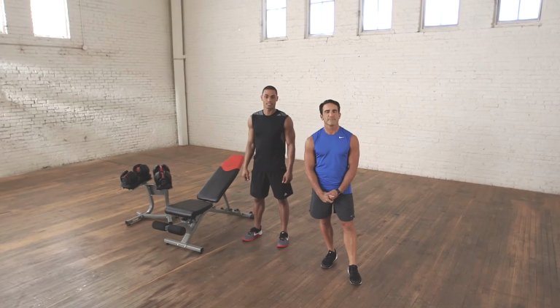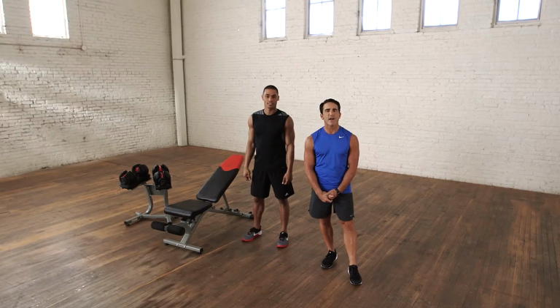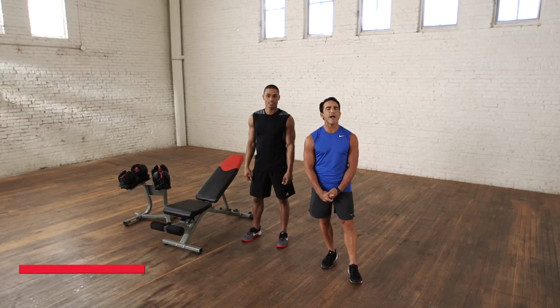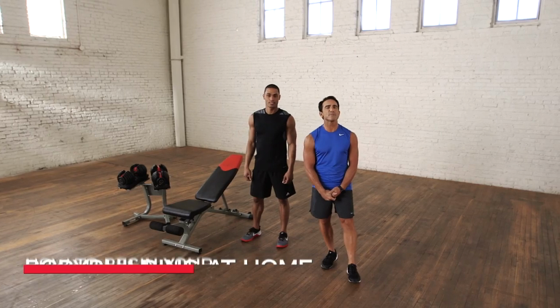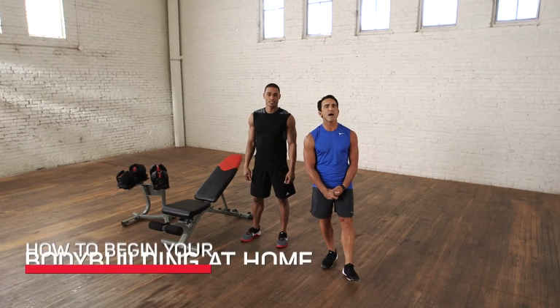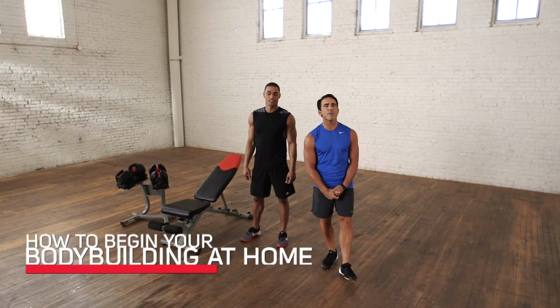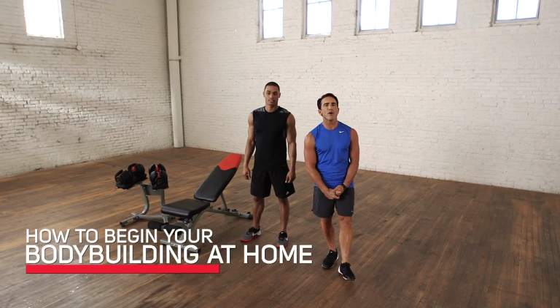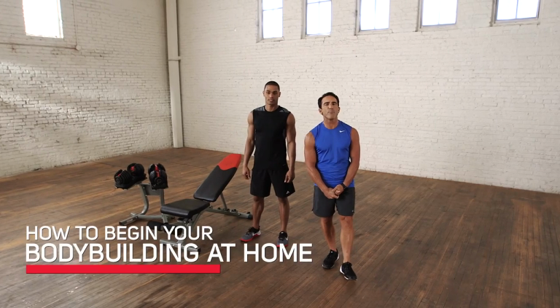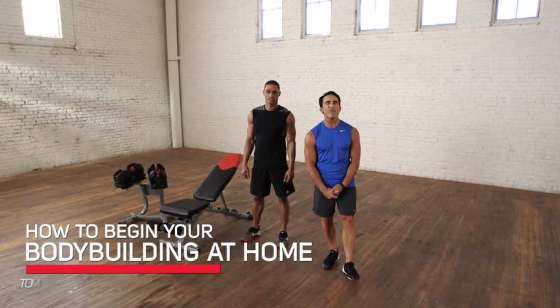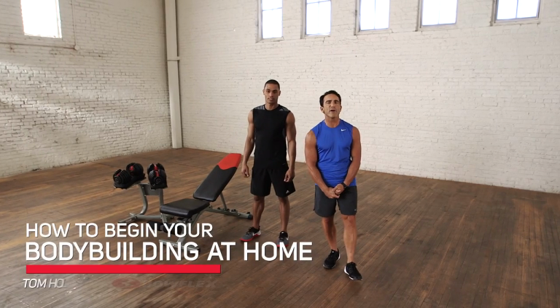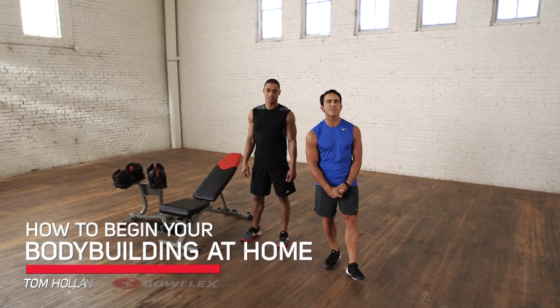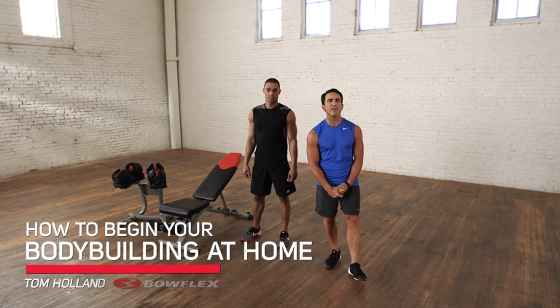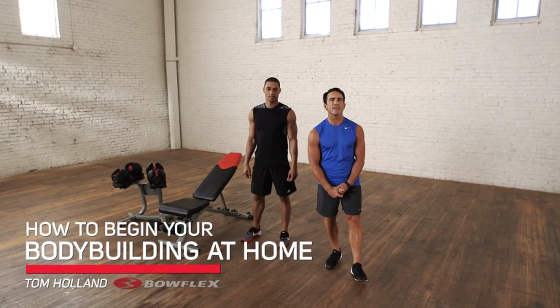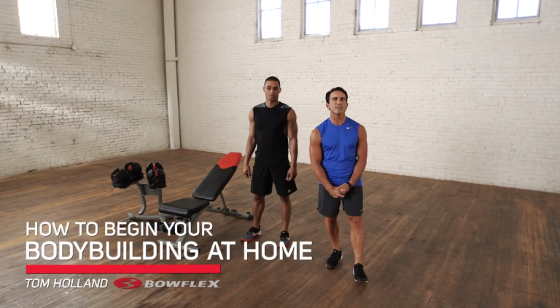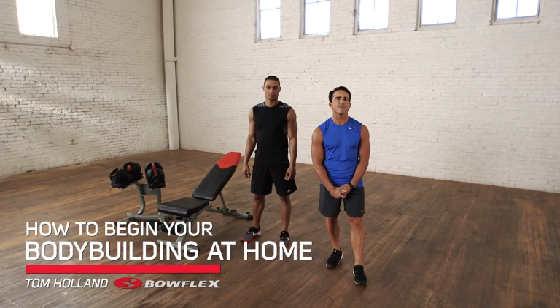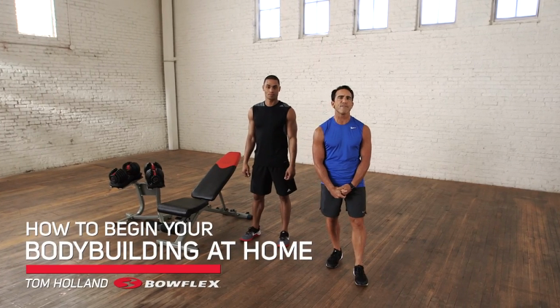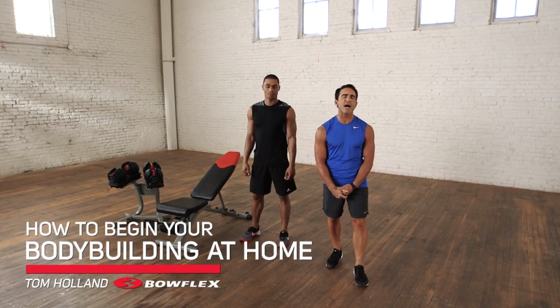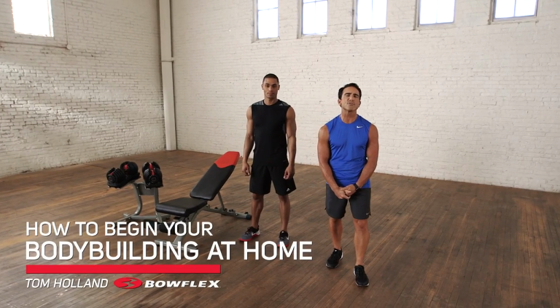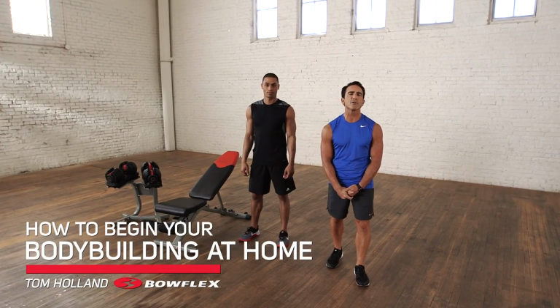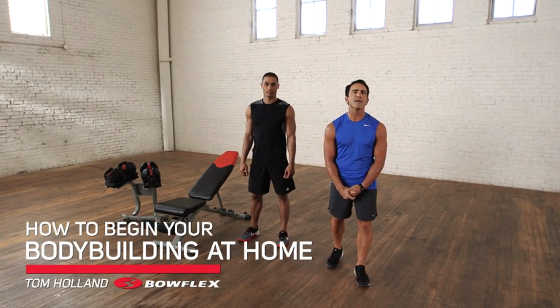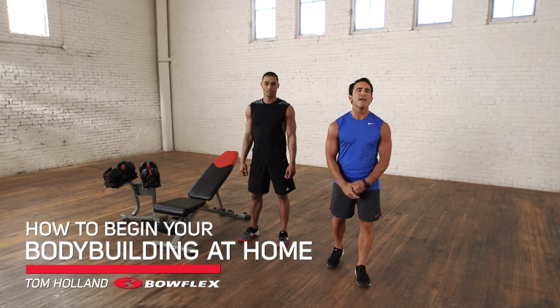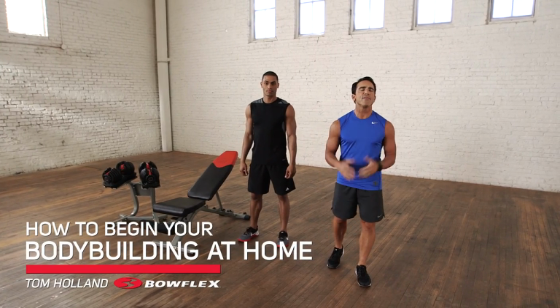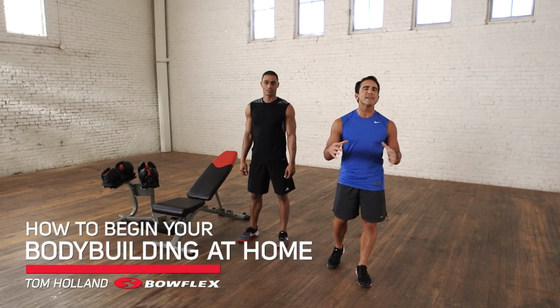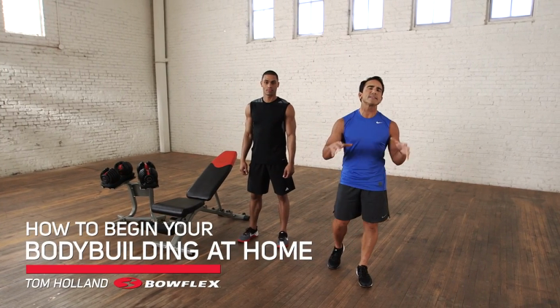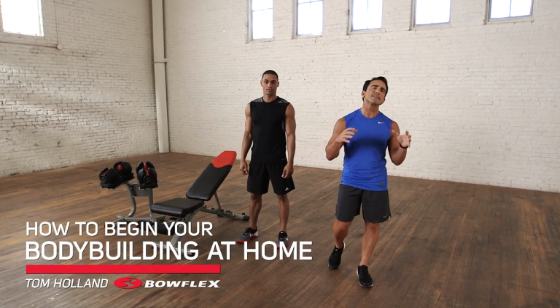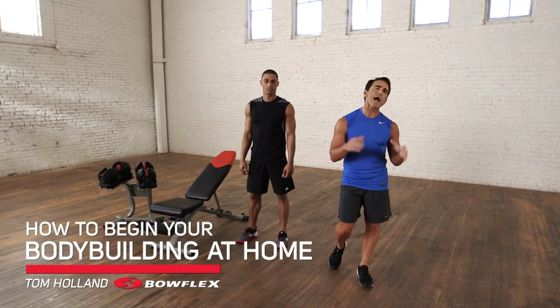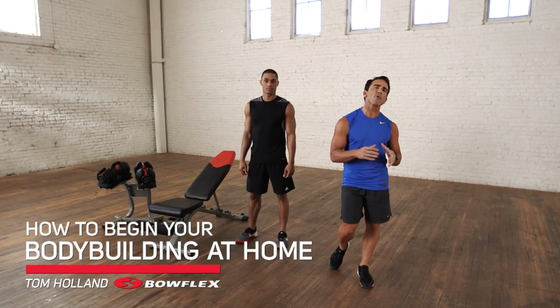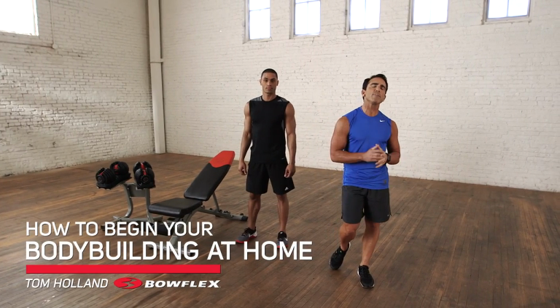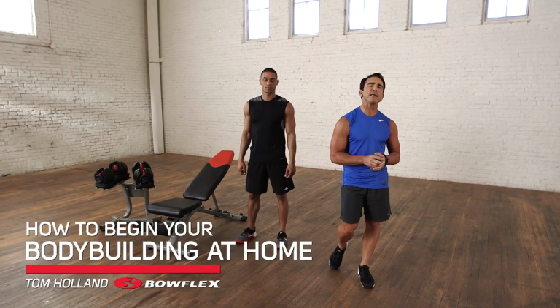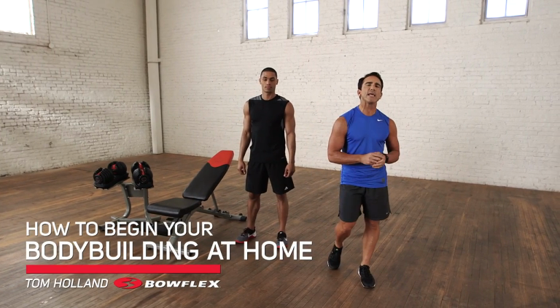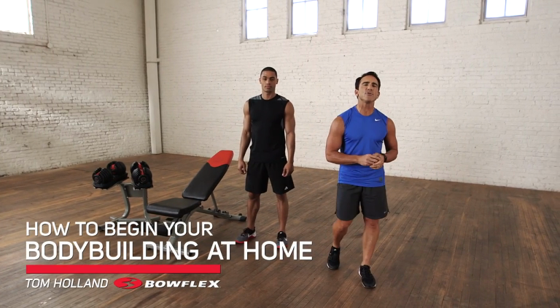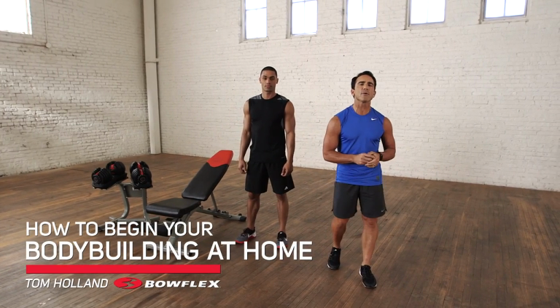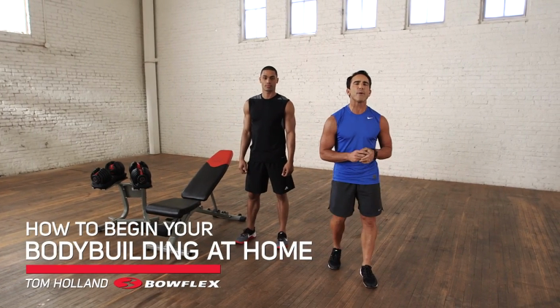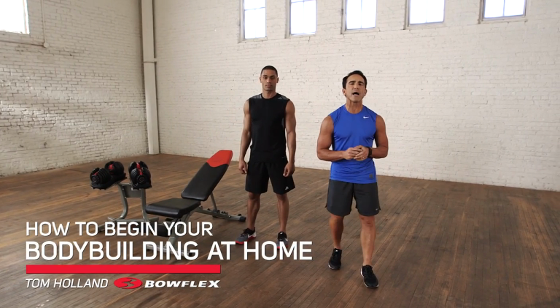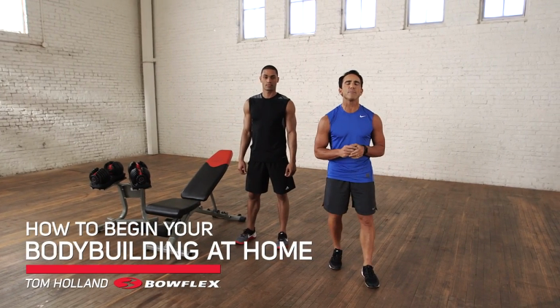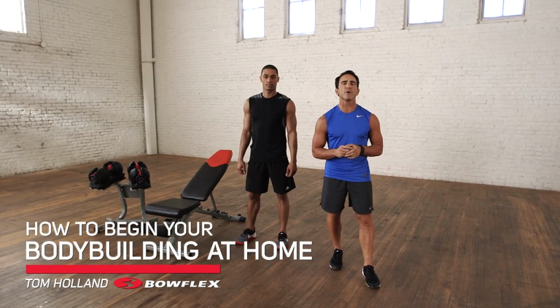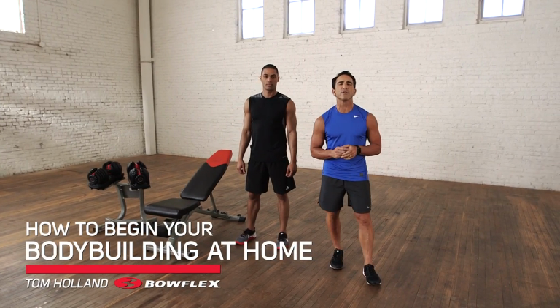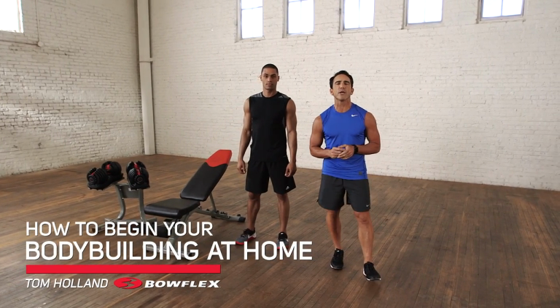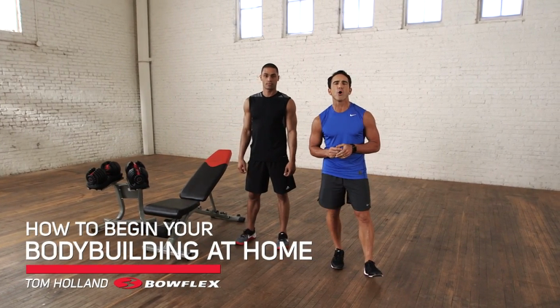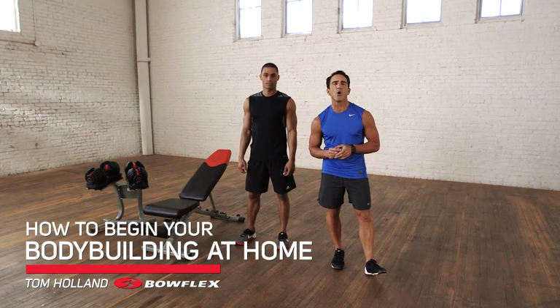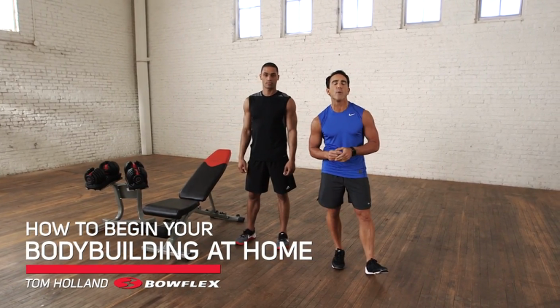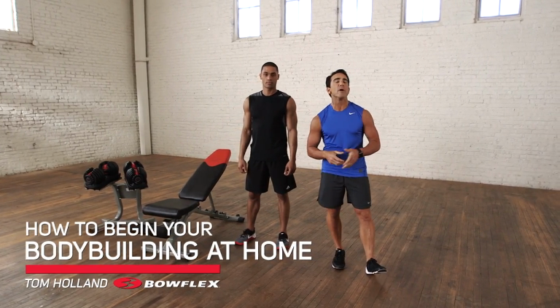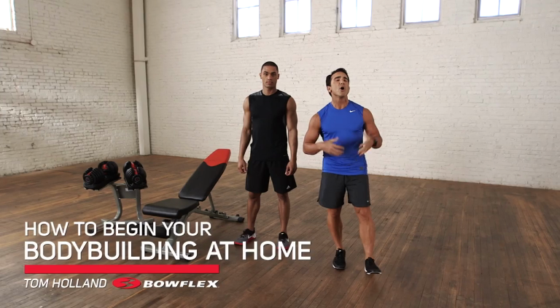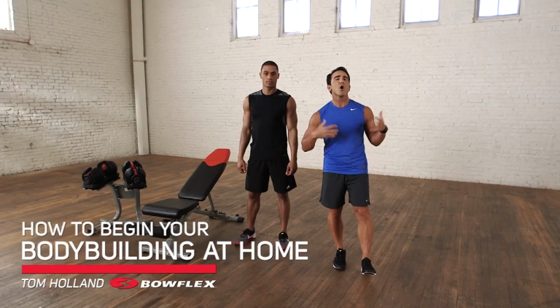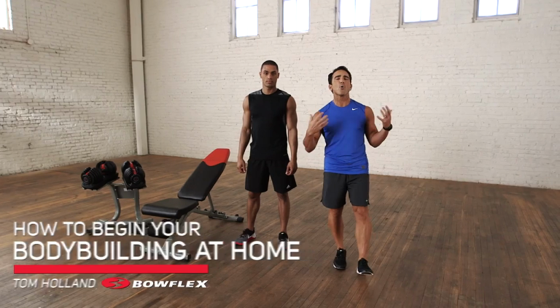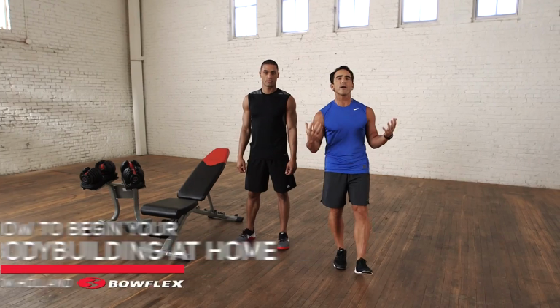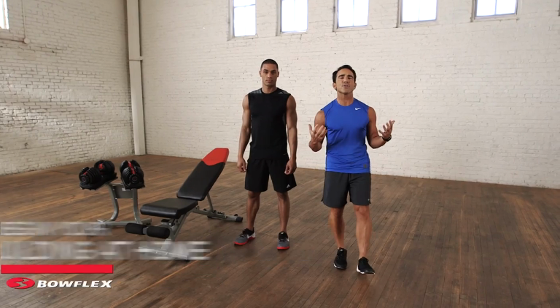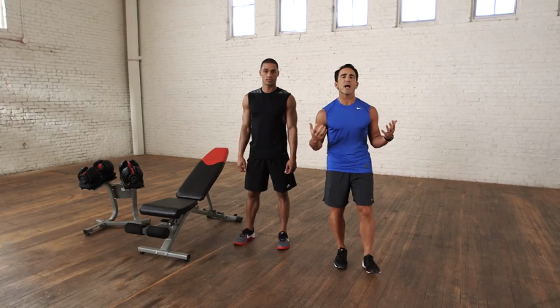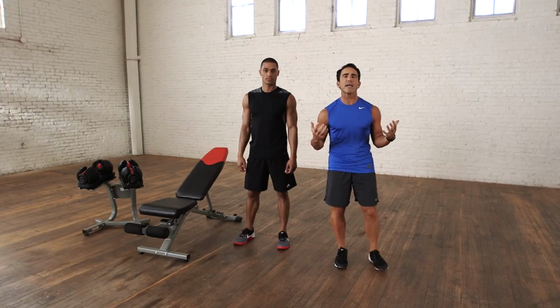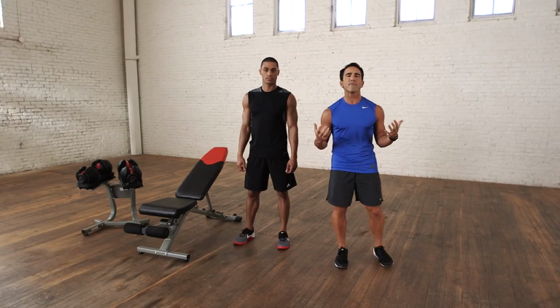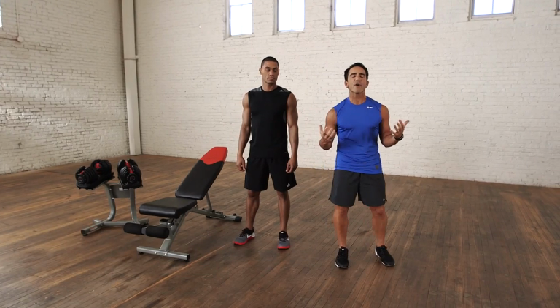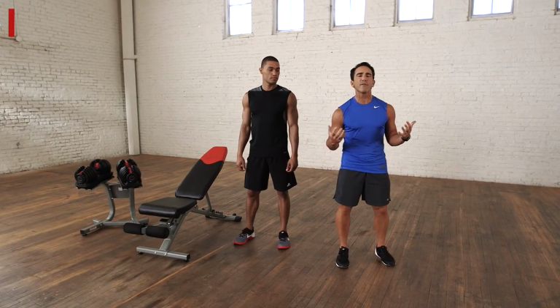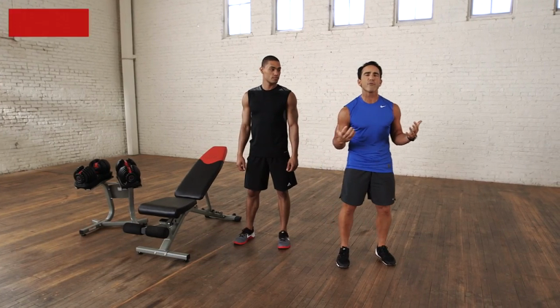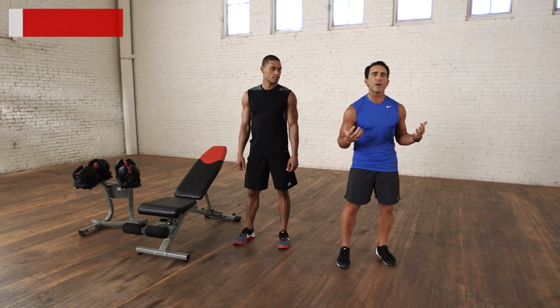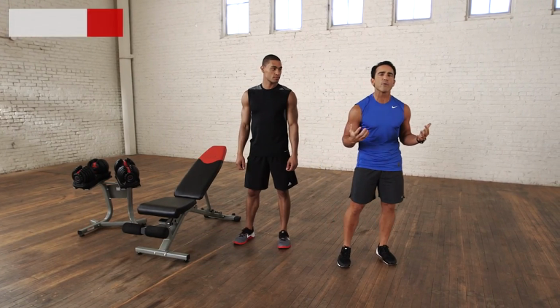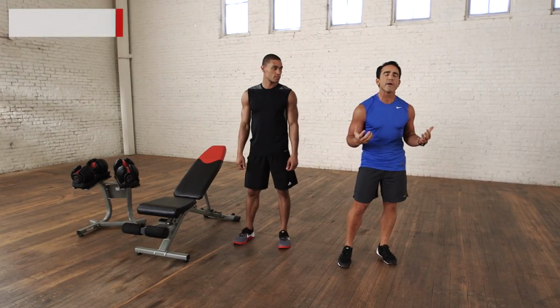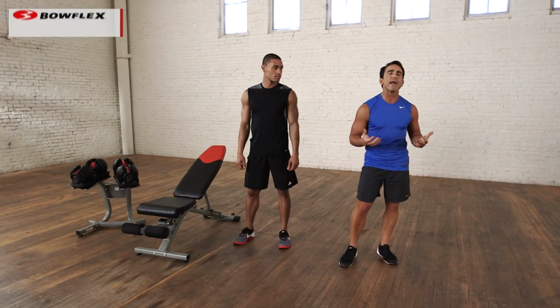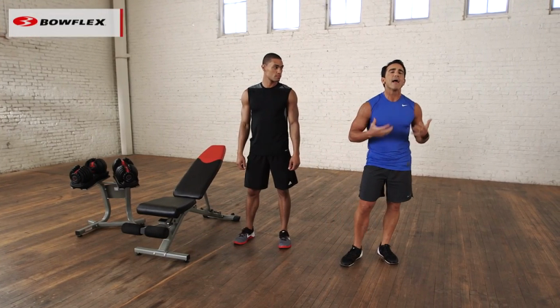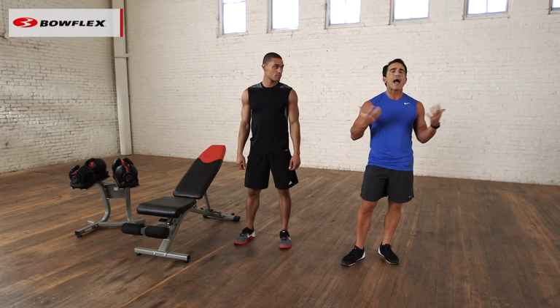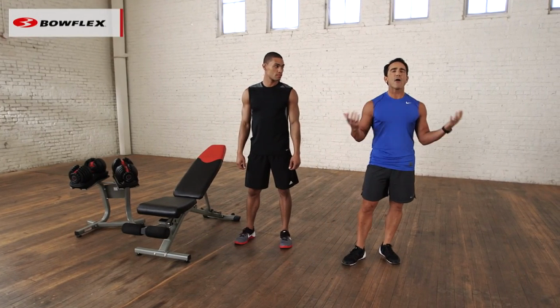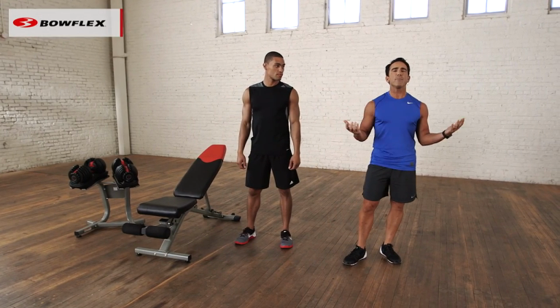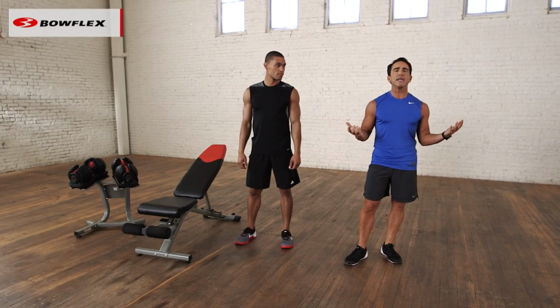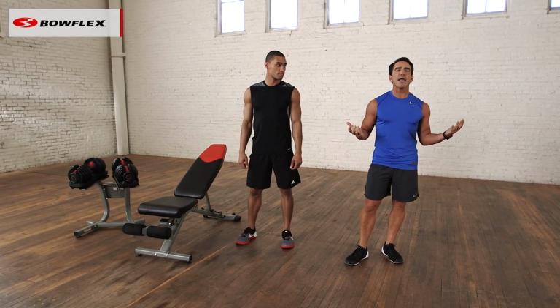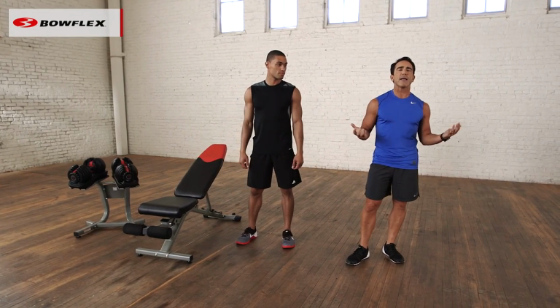Hi, I'm Tom Holland, Bowflex Fitness Advisor. This is how to begin your bodybuilding at home — a question I get very frequently: how to begin.